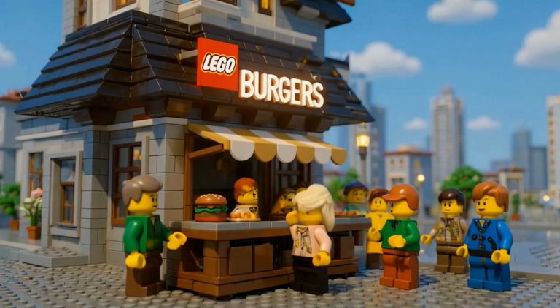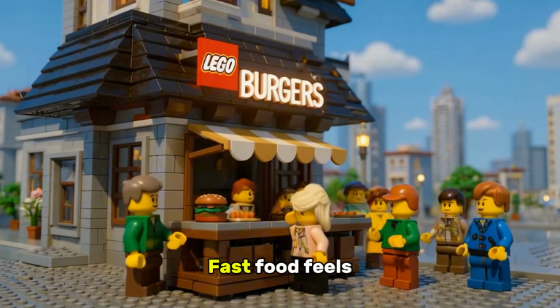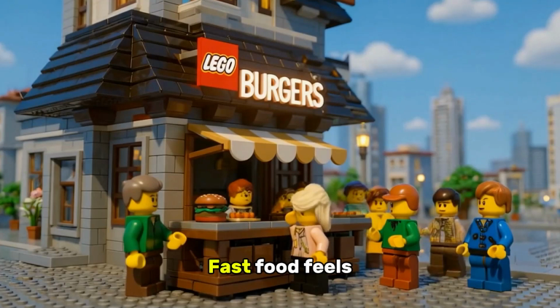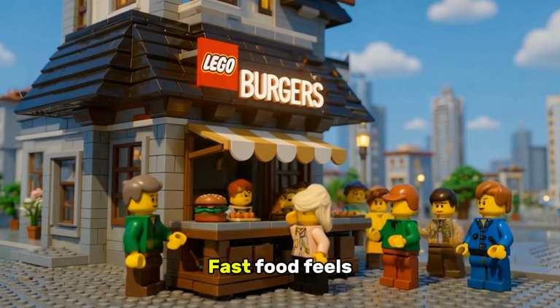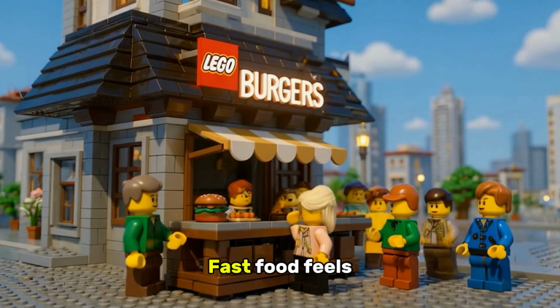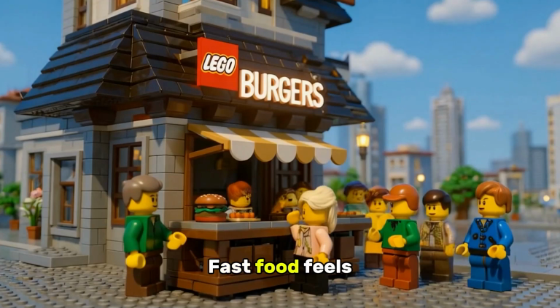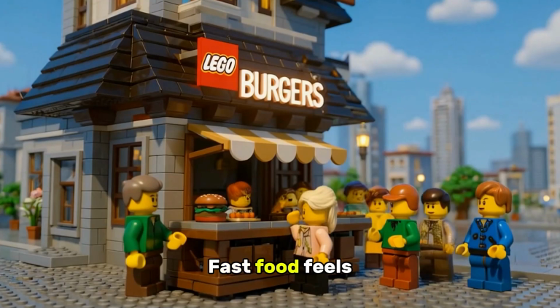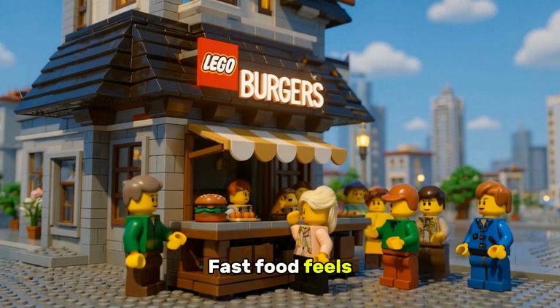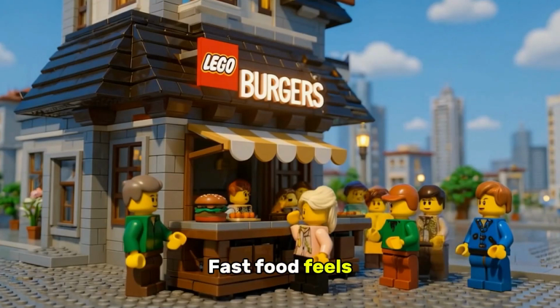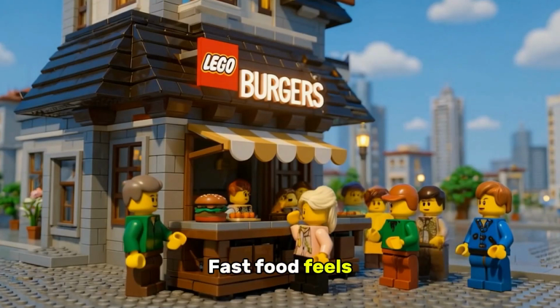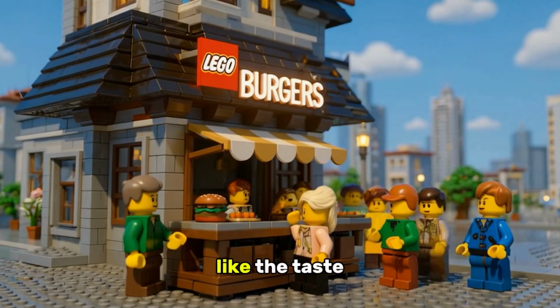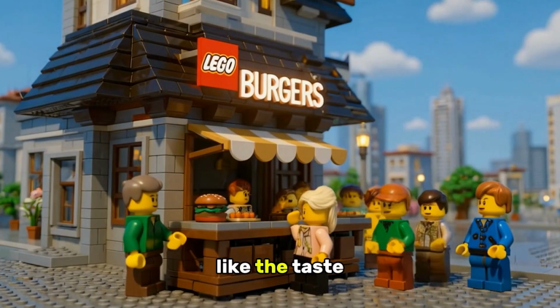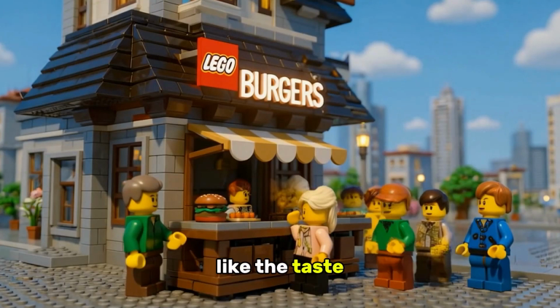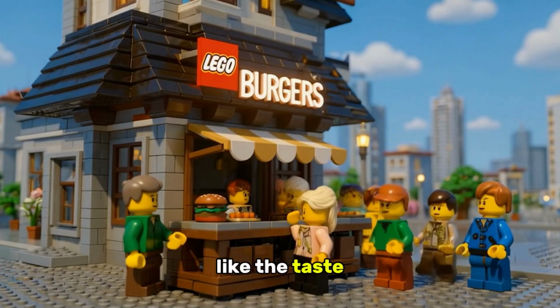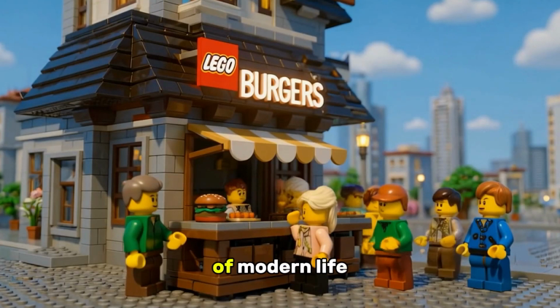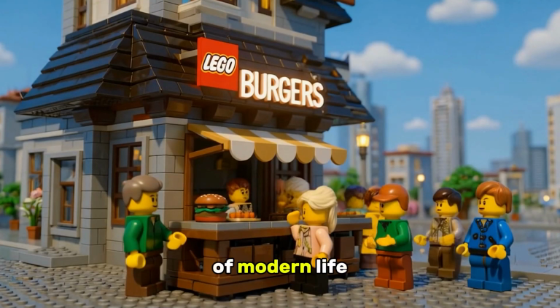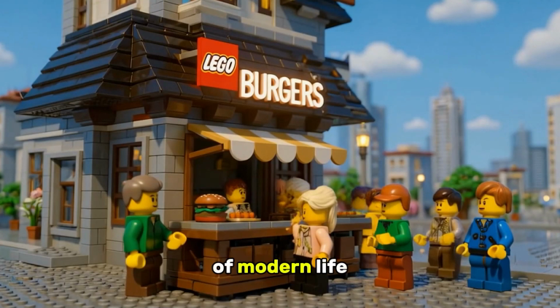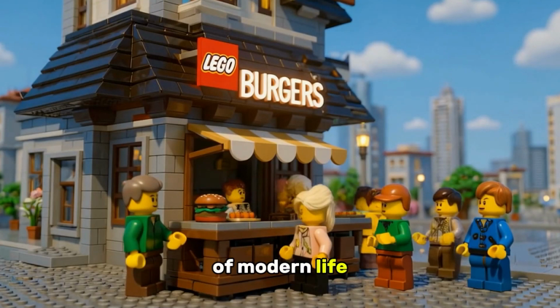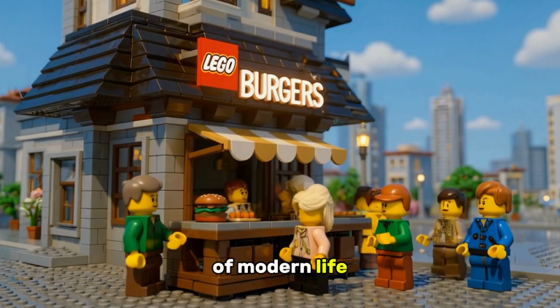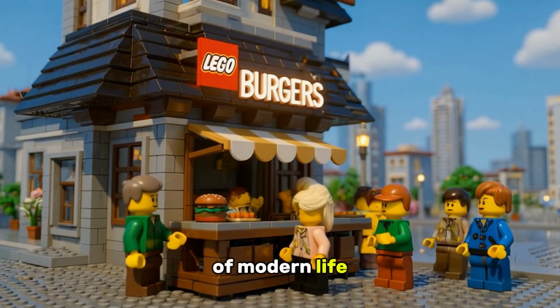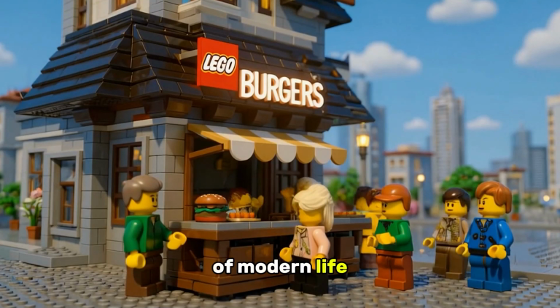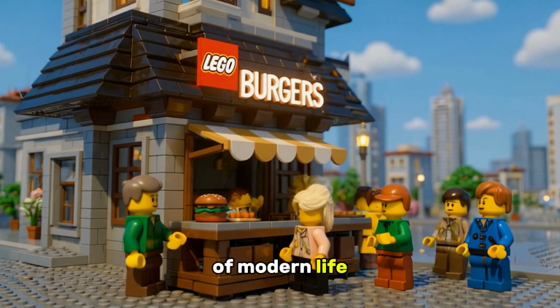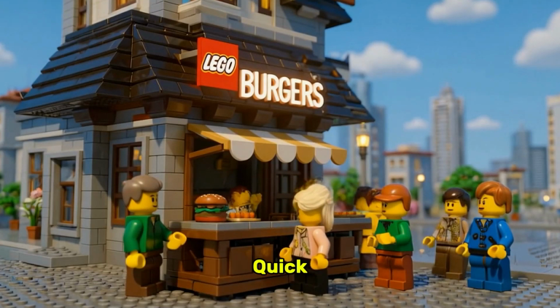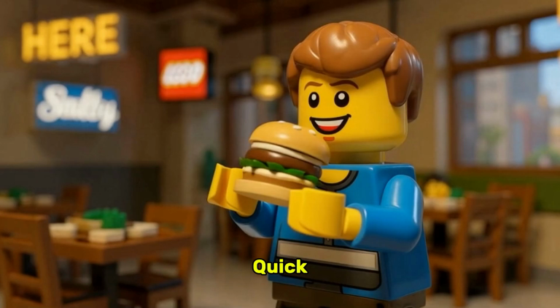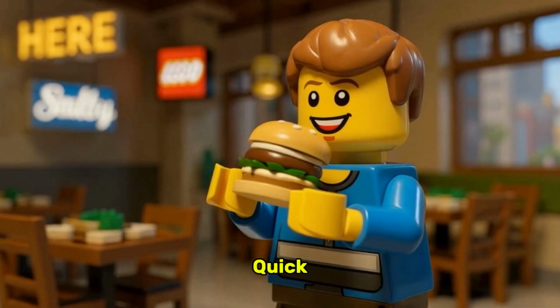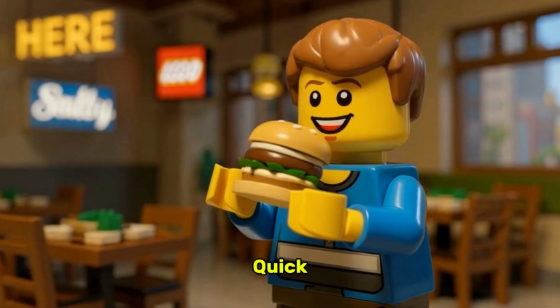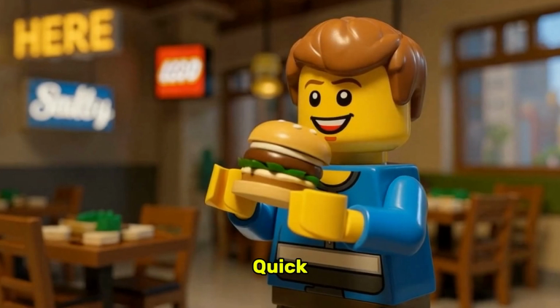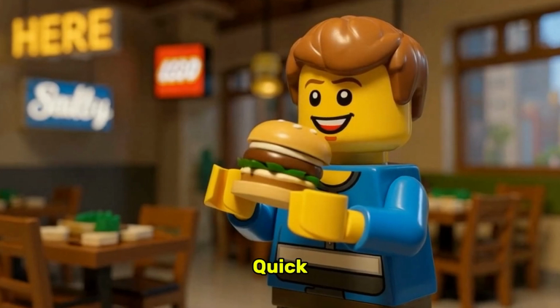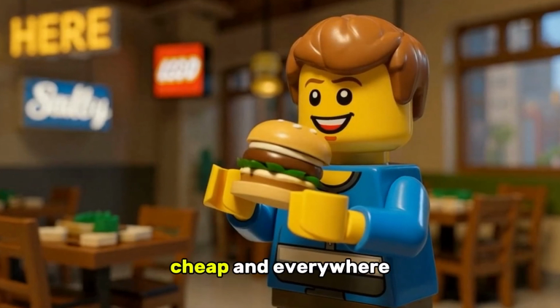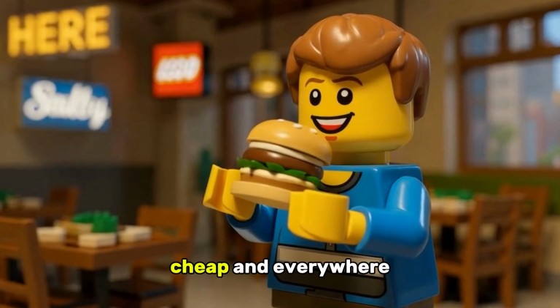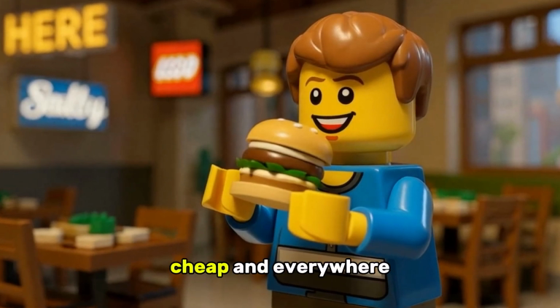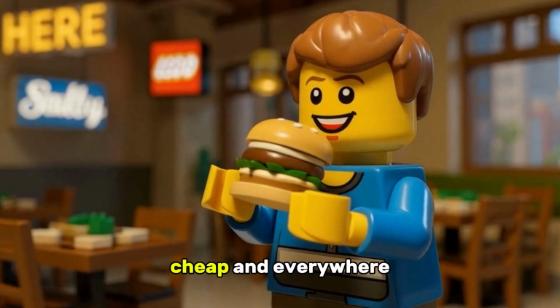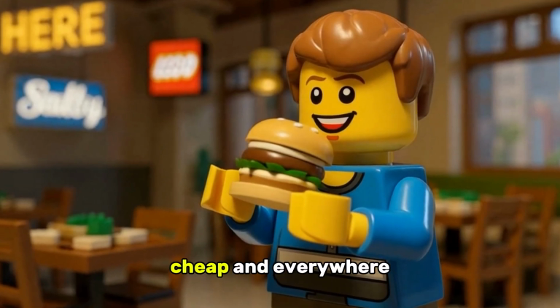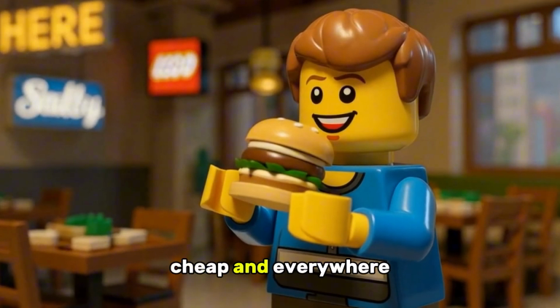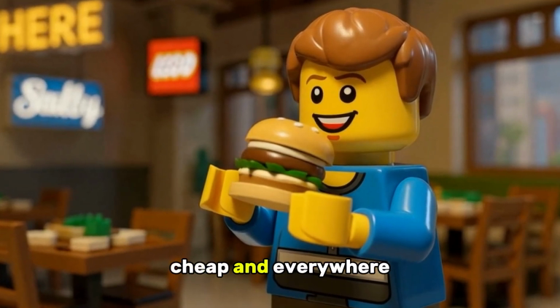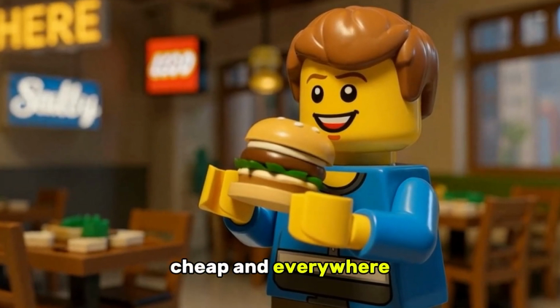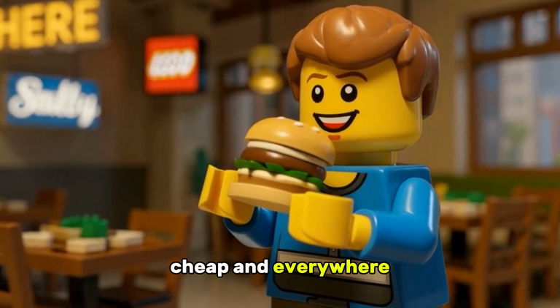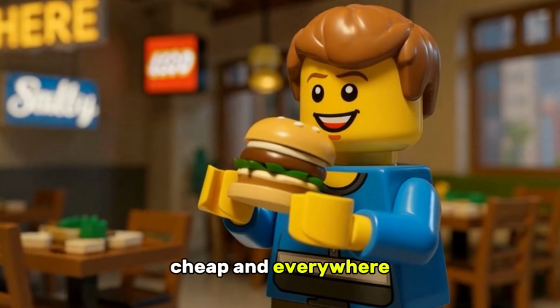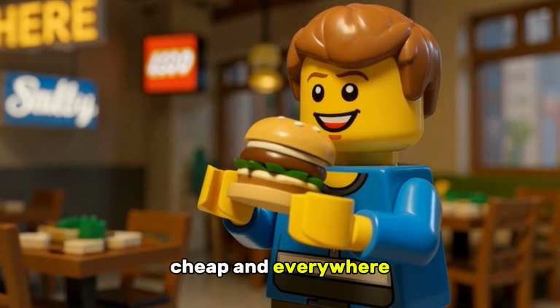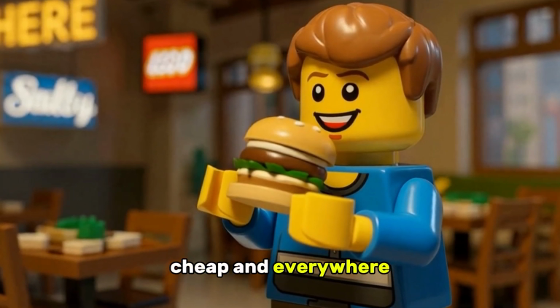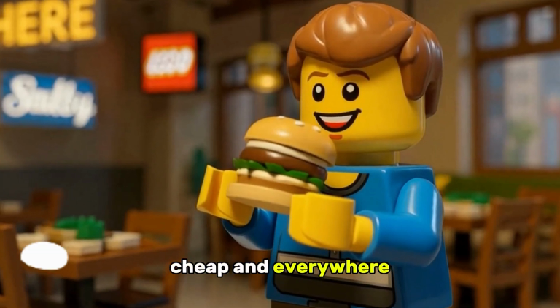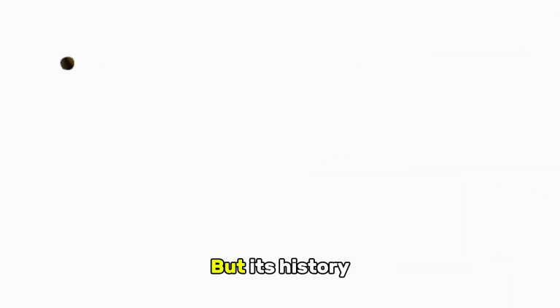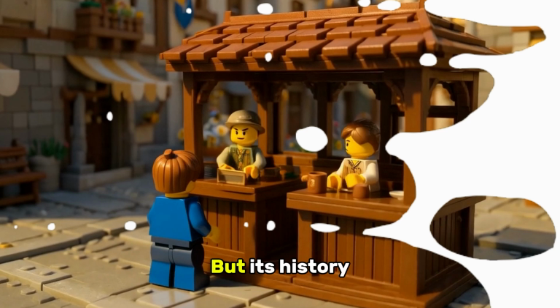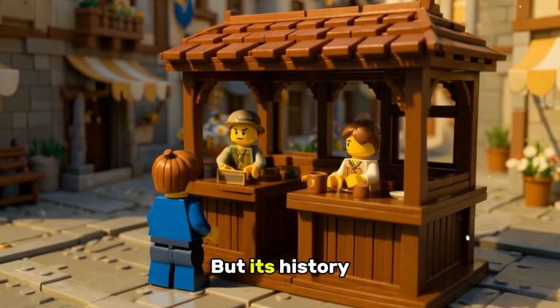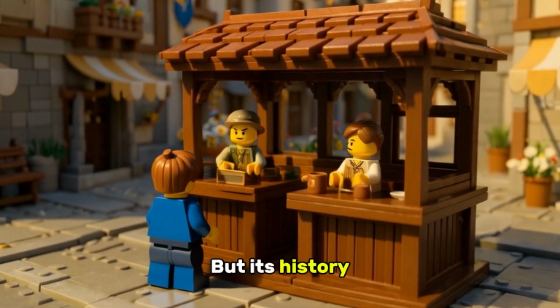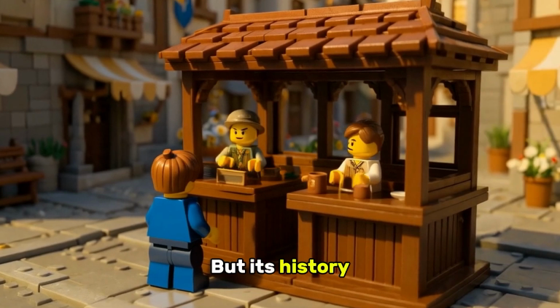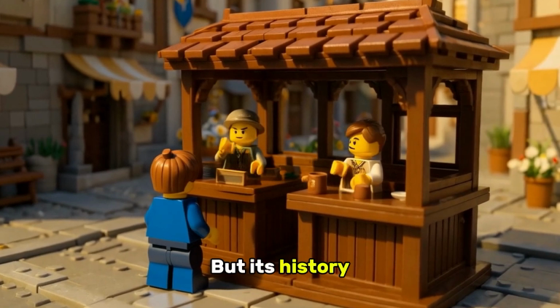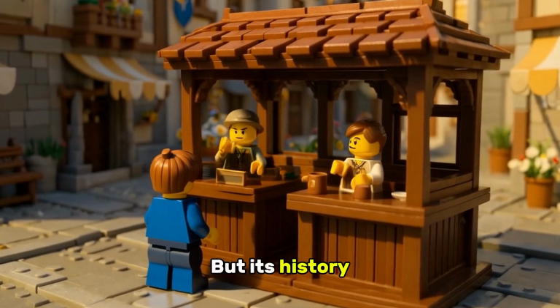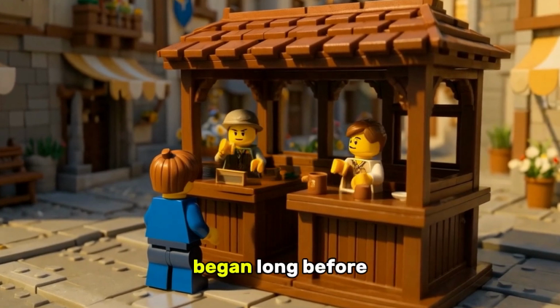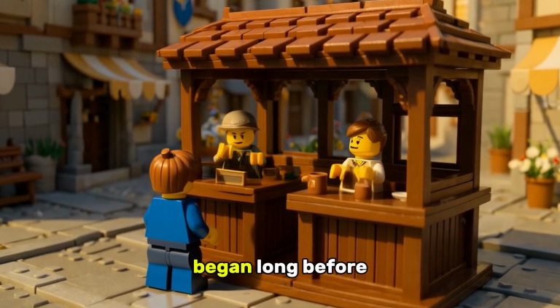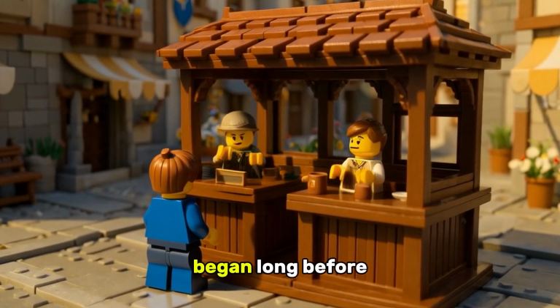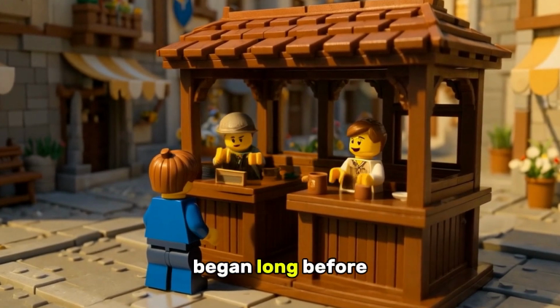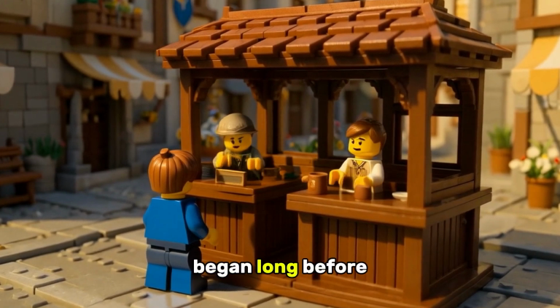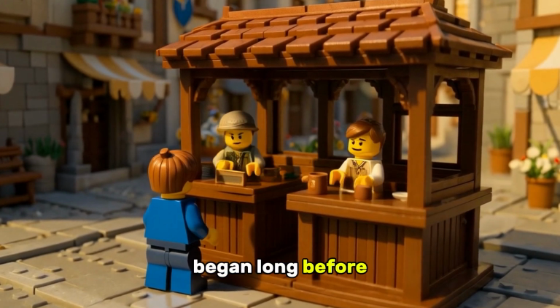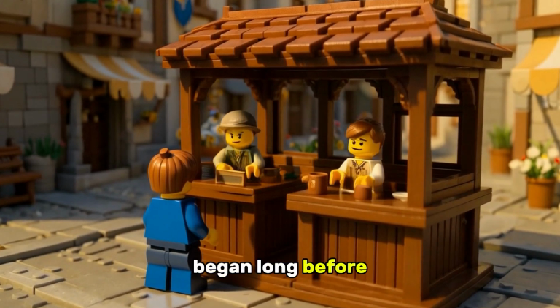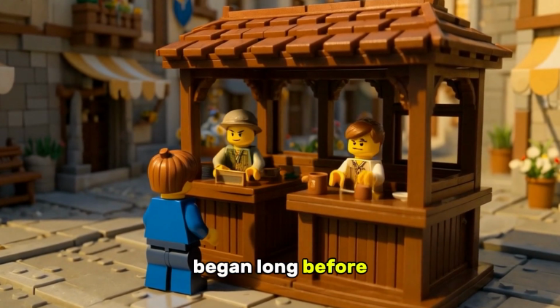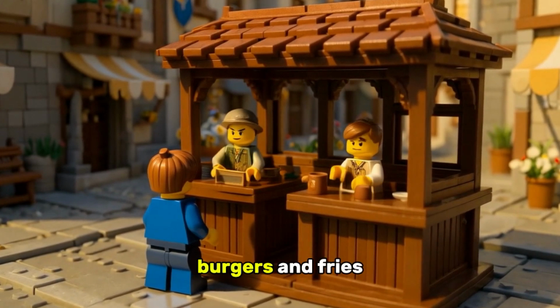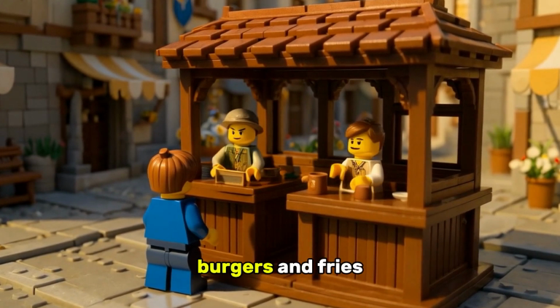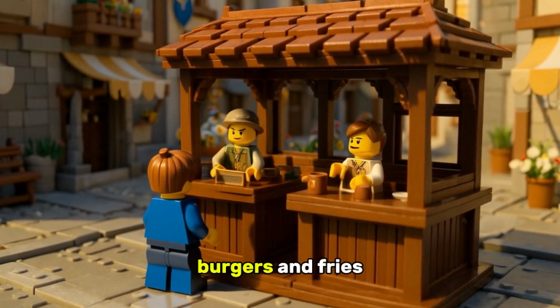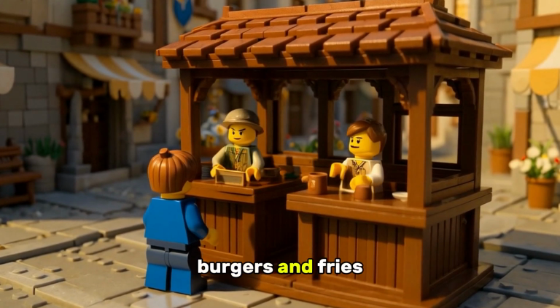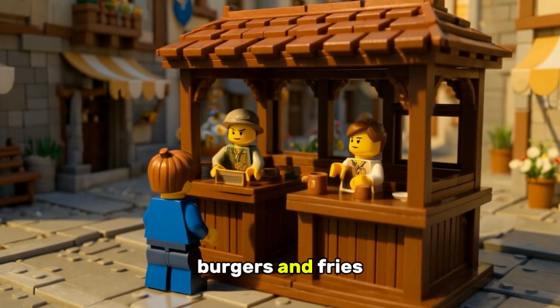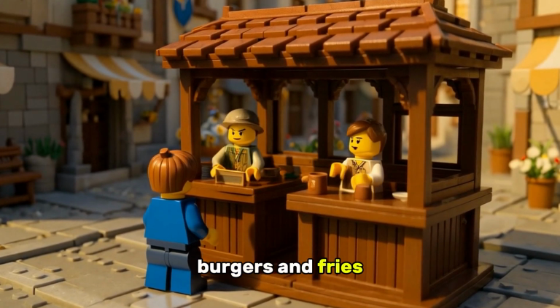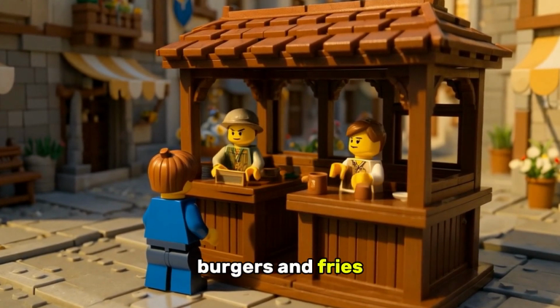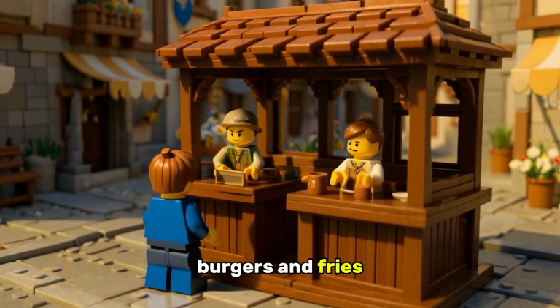Fast food feels like the taste of modern life — quick, cheap, and everywhere — but its history began long before burgers and fries.